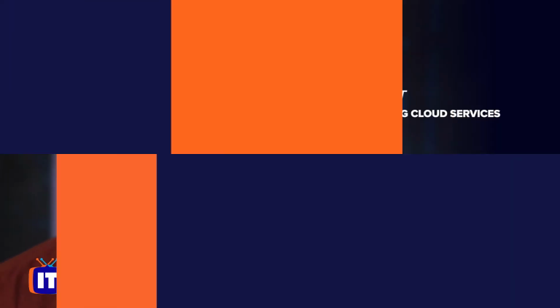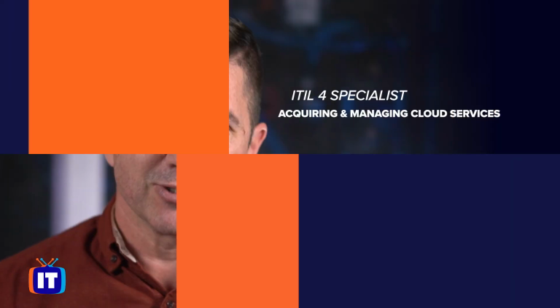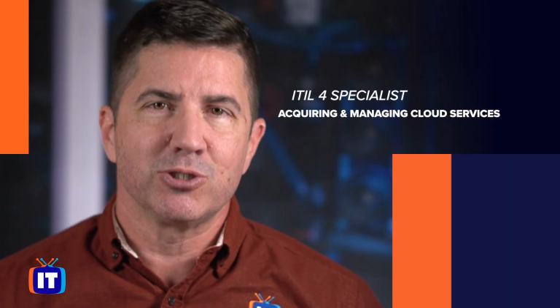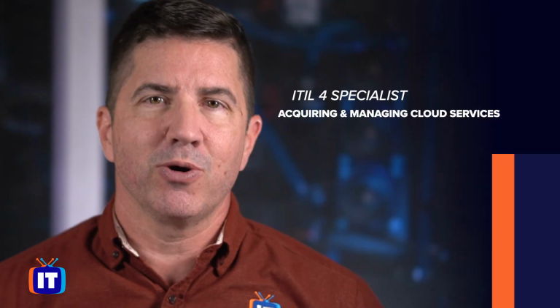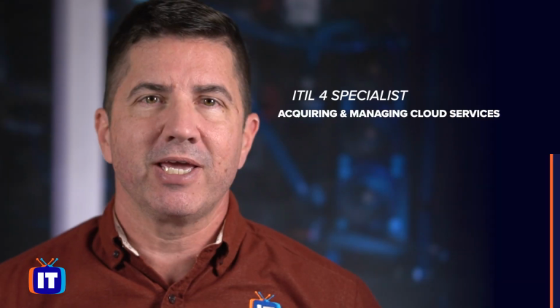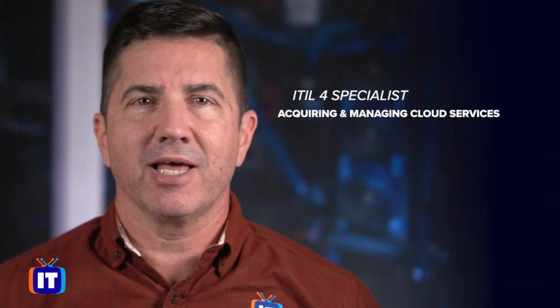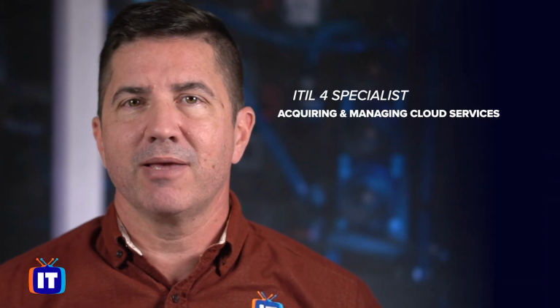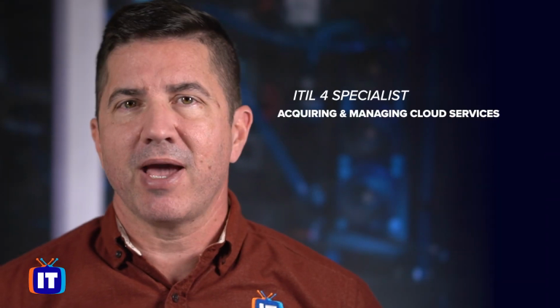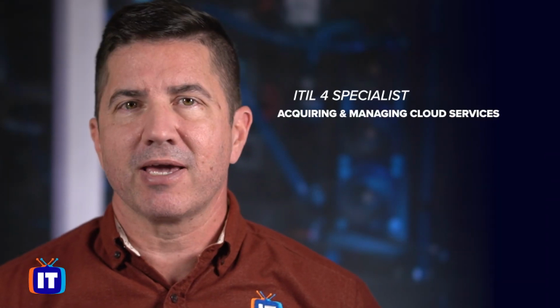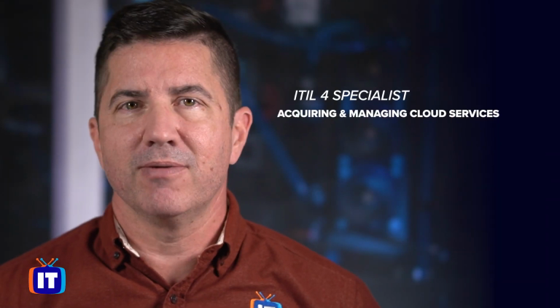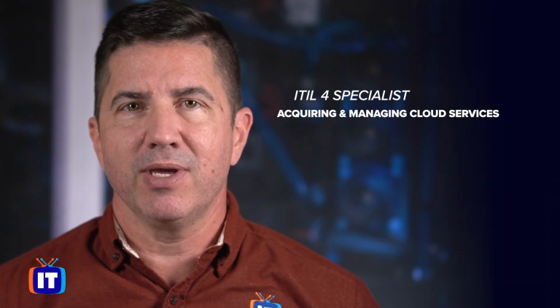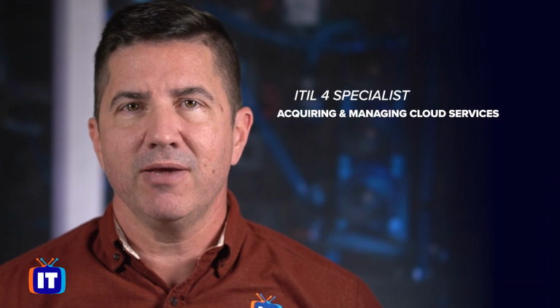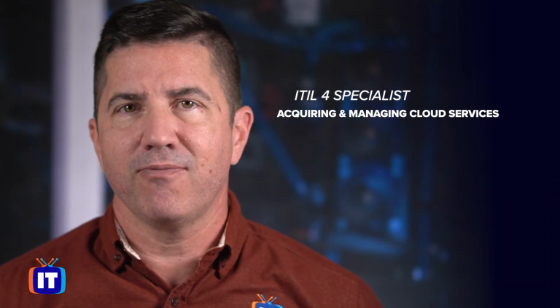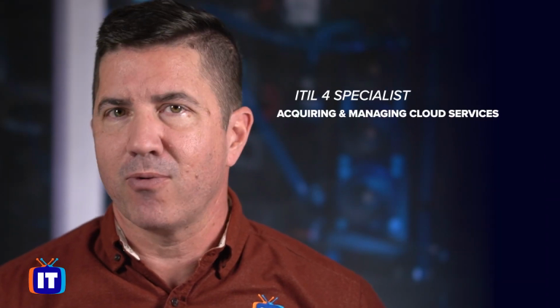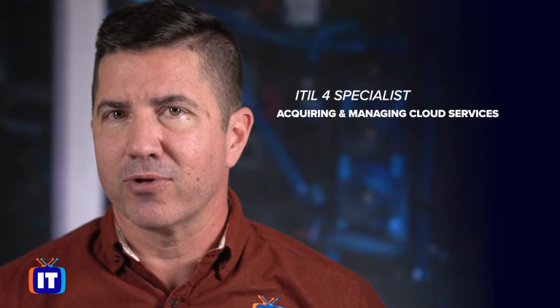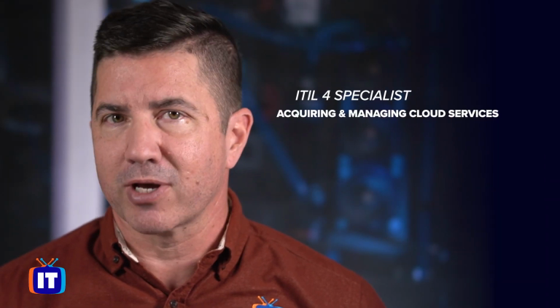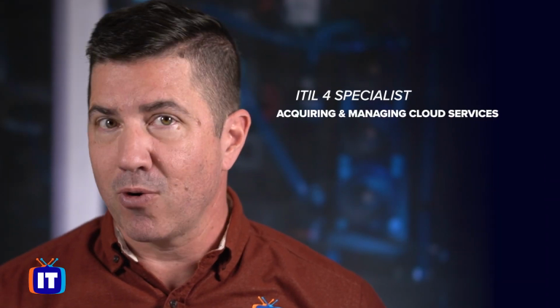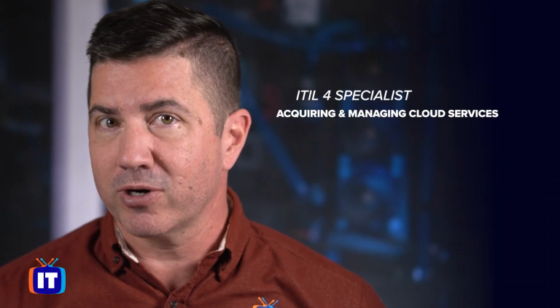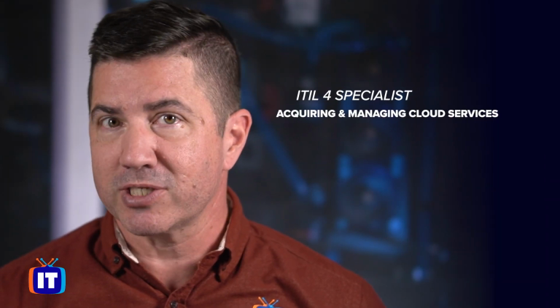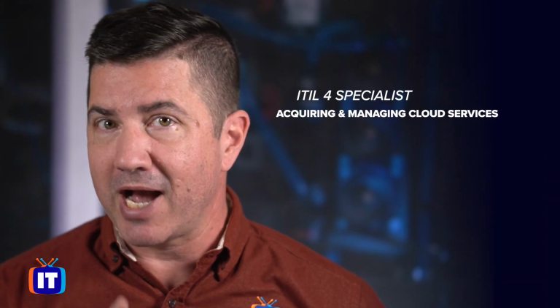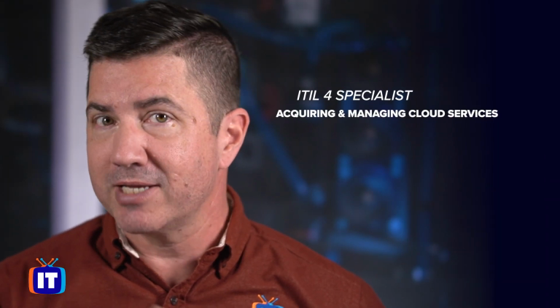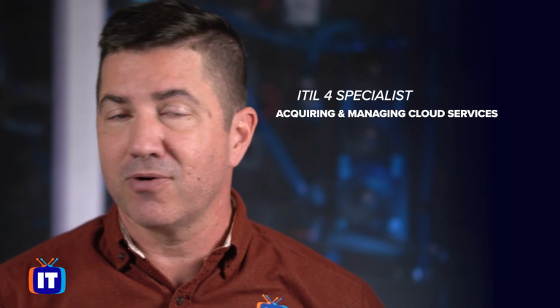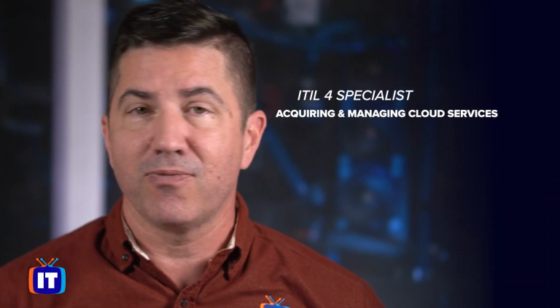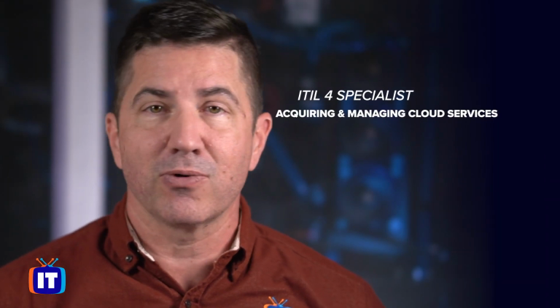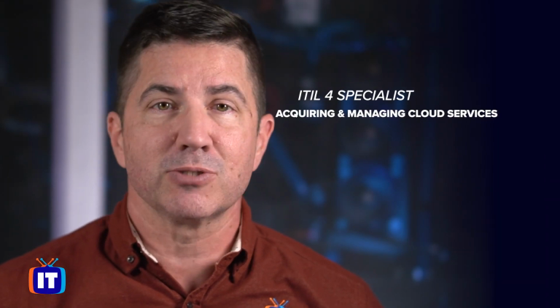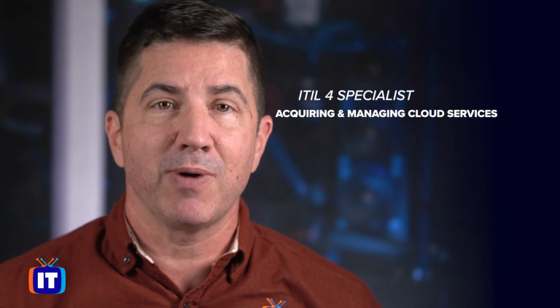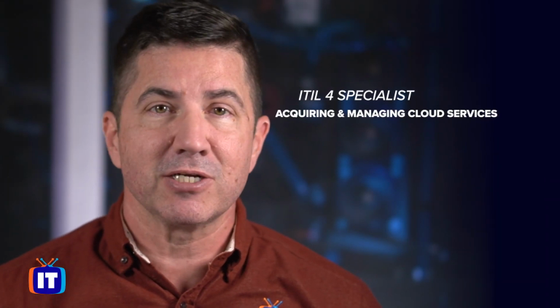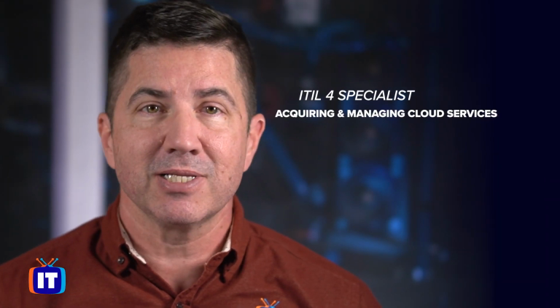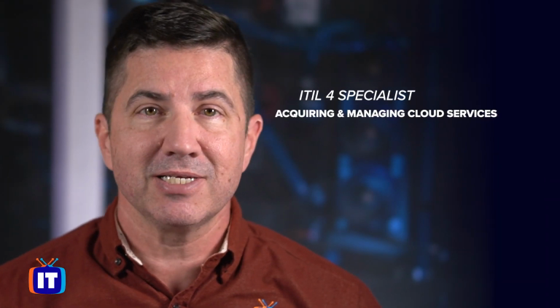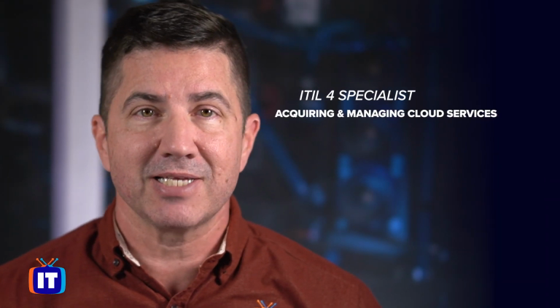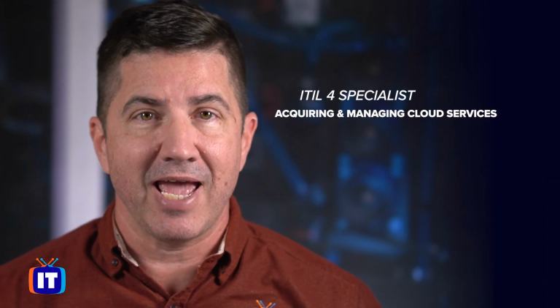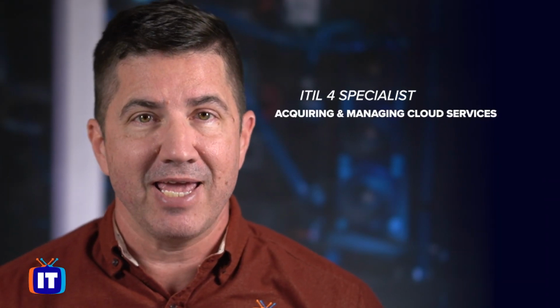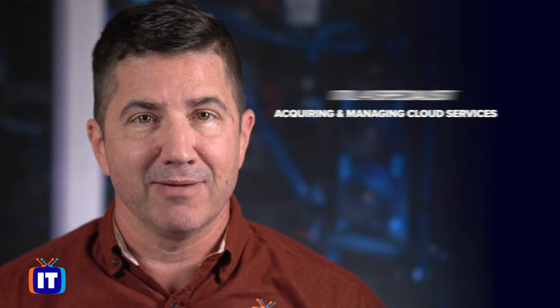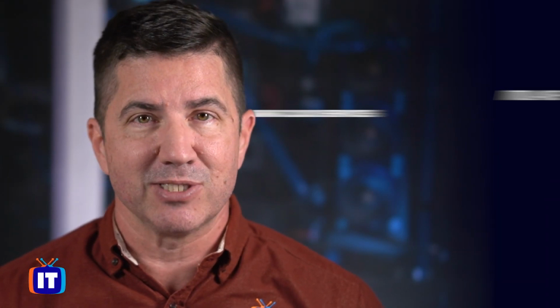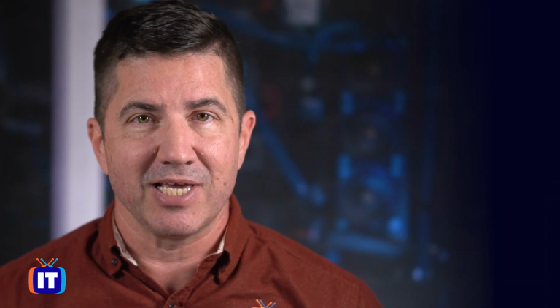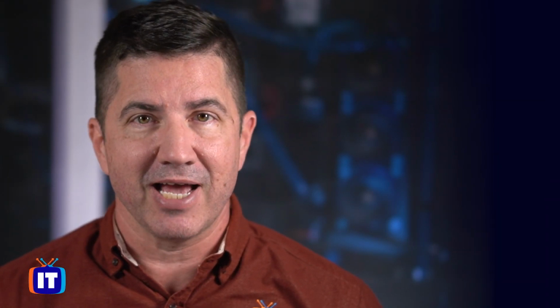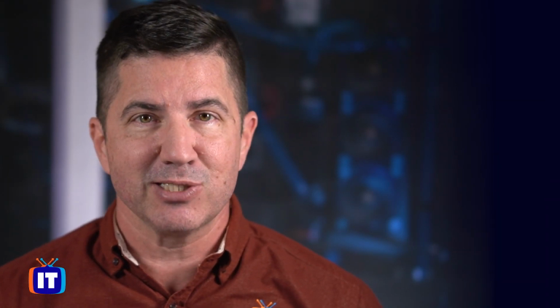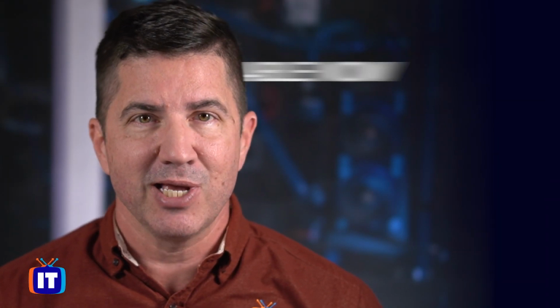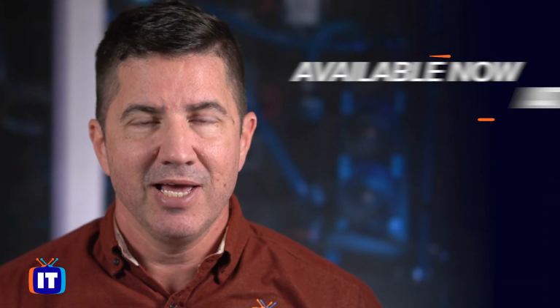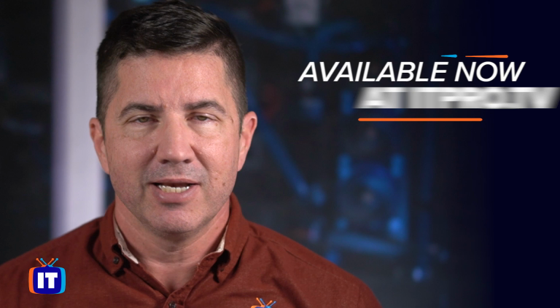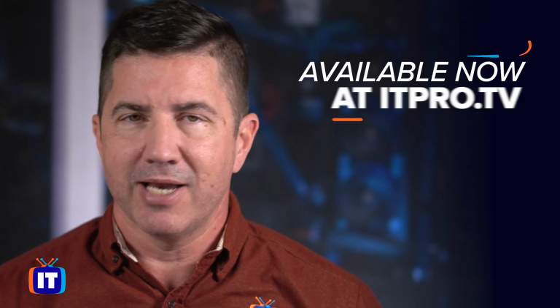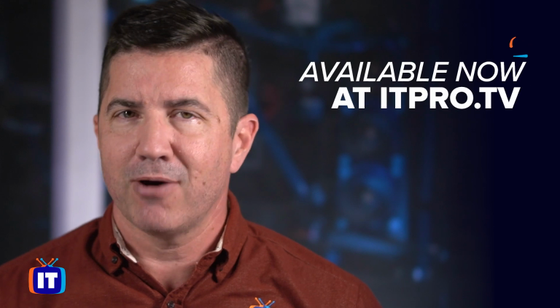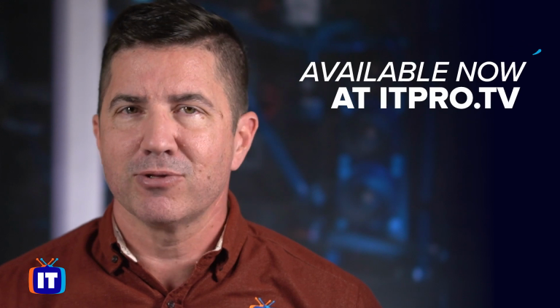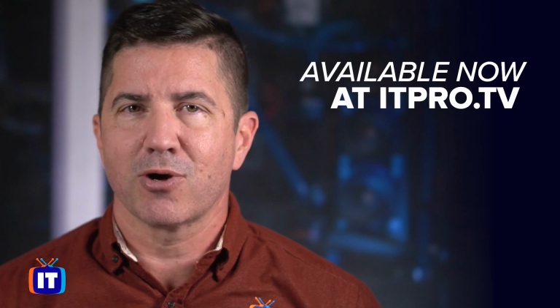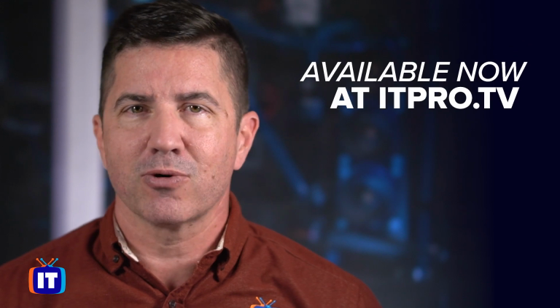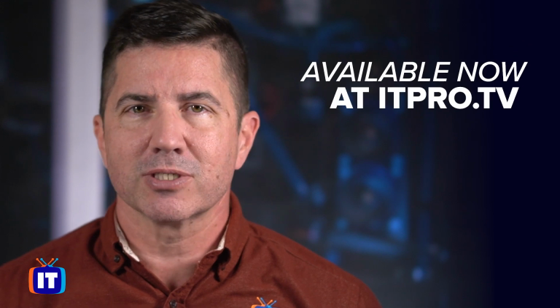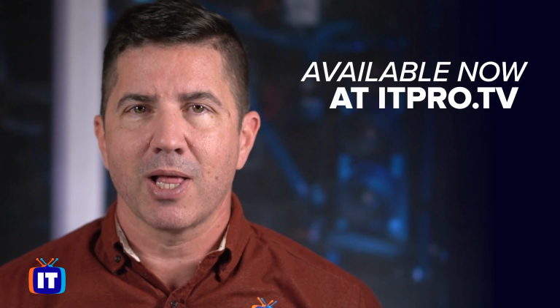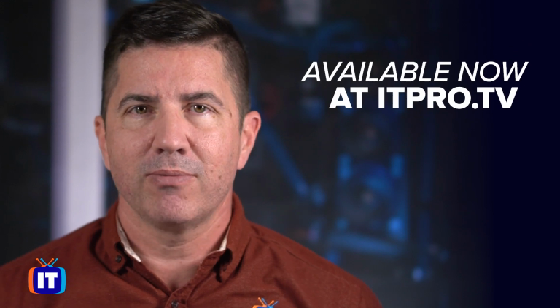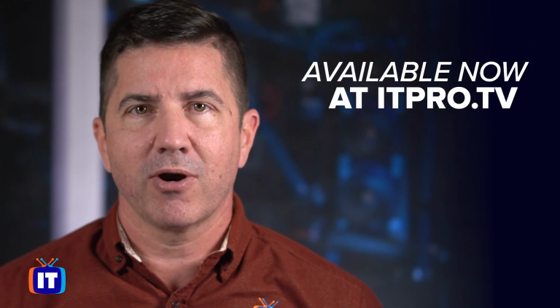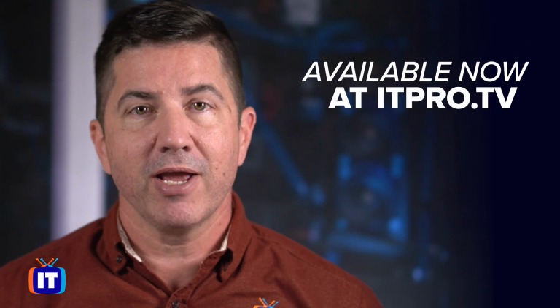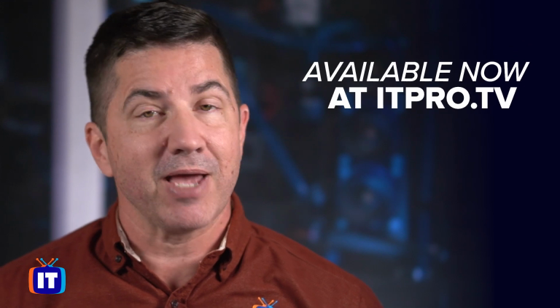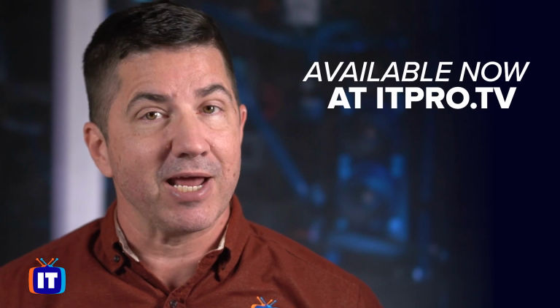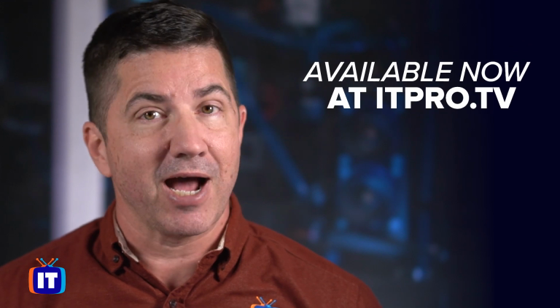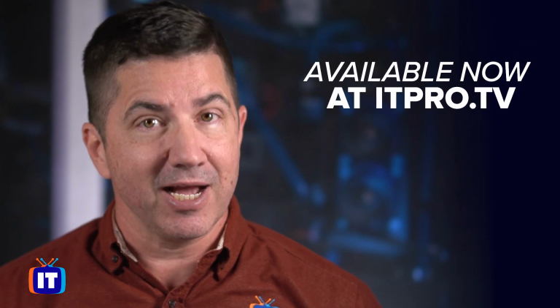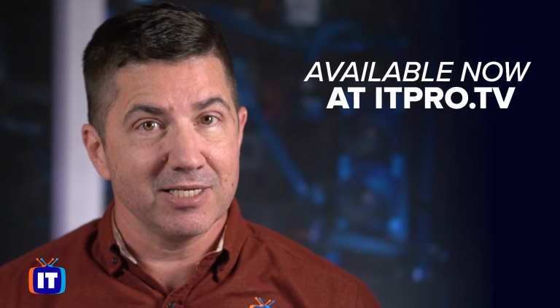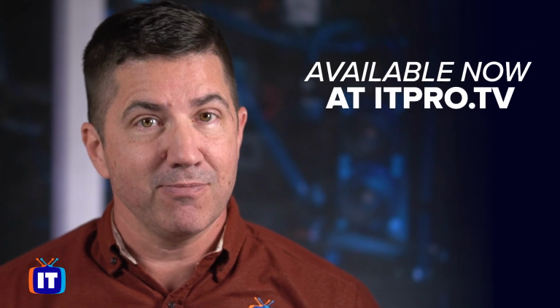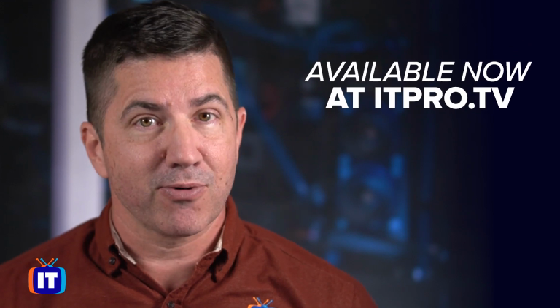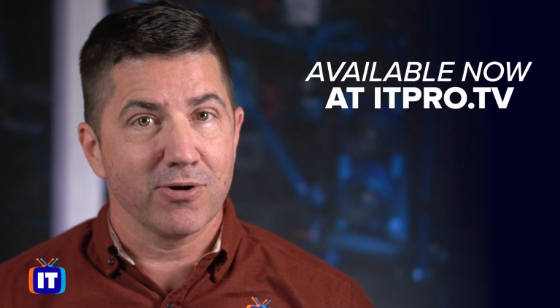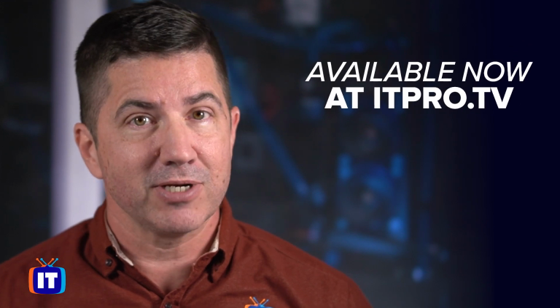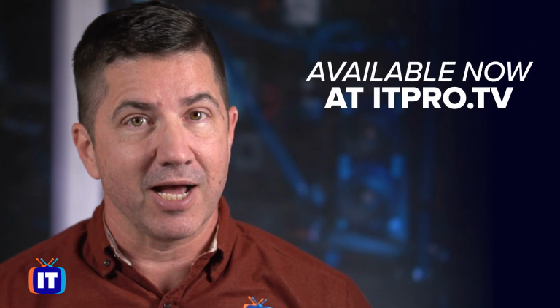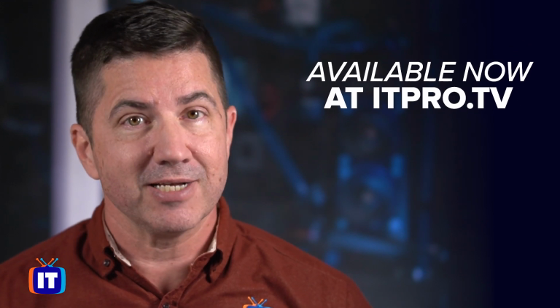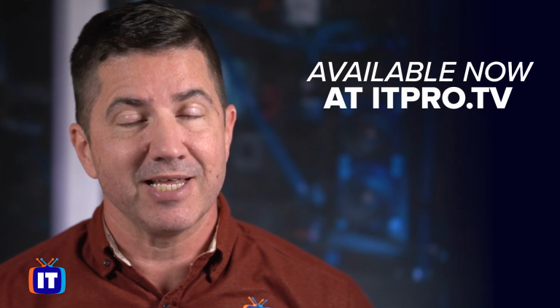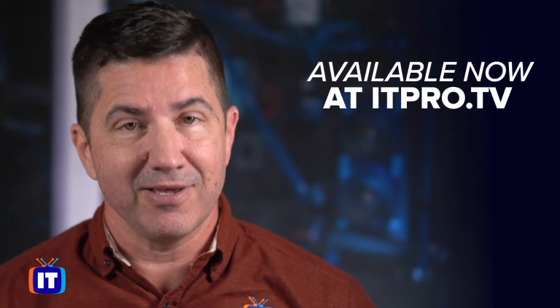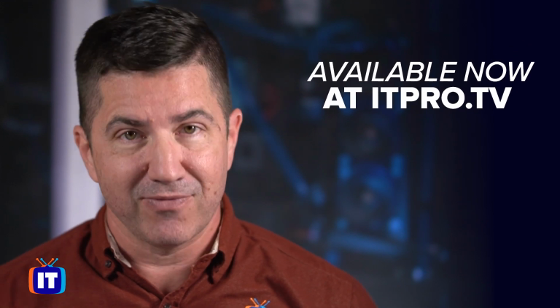So join Kelly Mack and me for the course ITIL 4 Specialist AMCS, now in the course library at ITPro.TV.